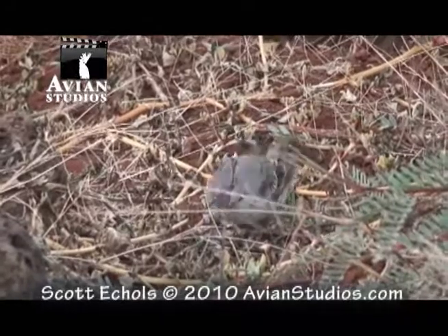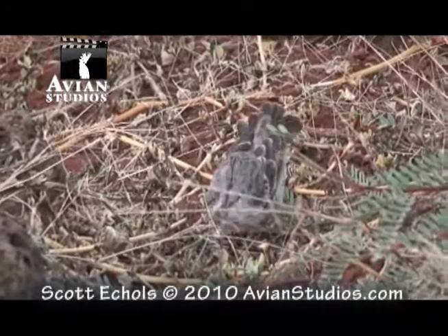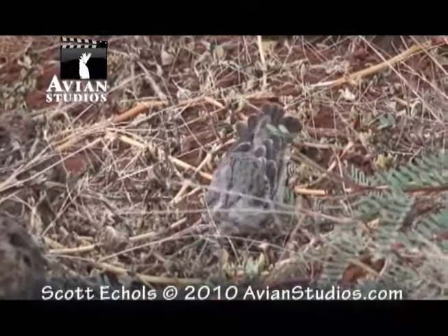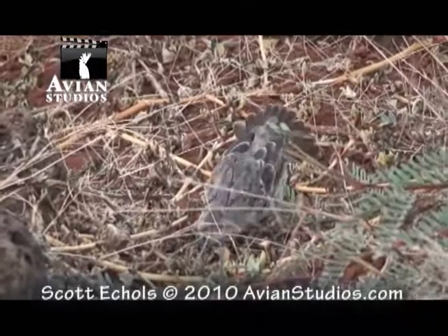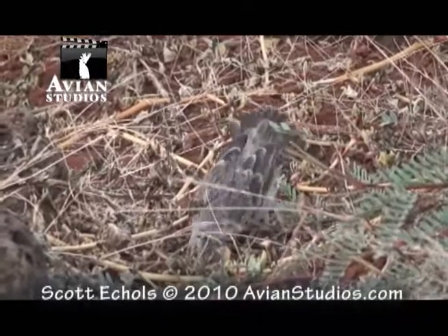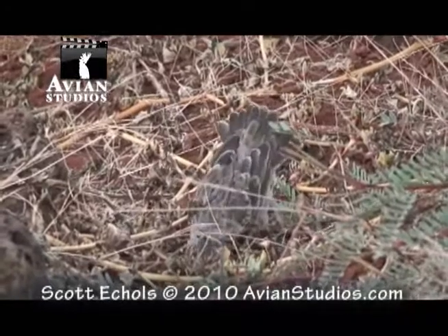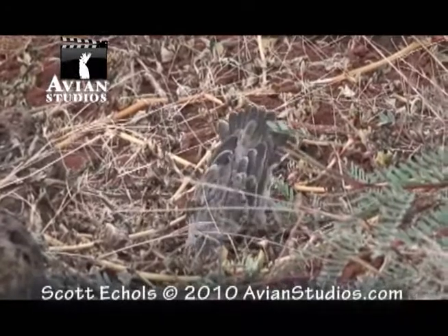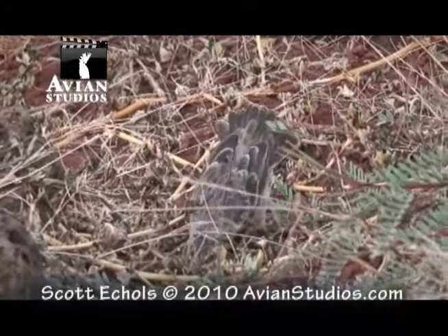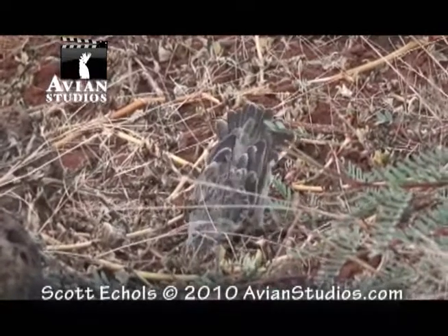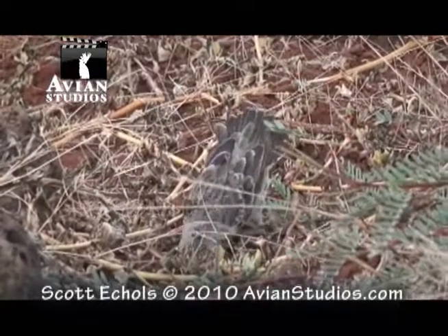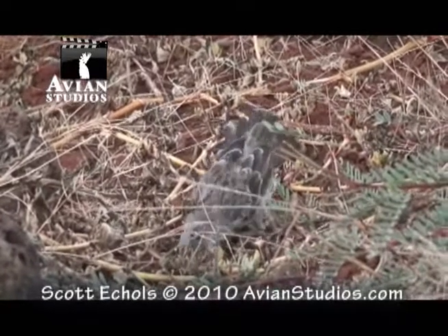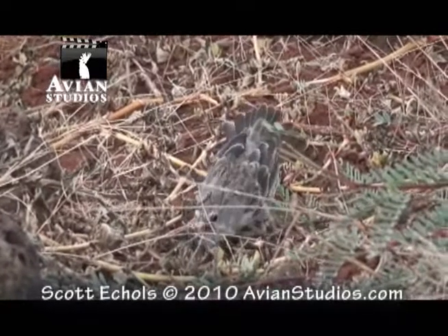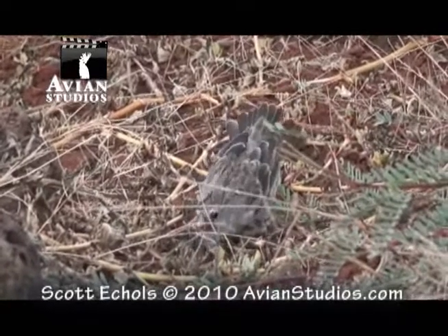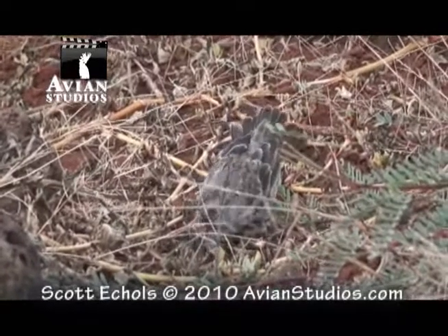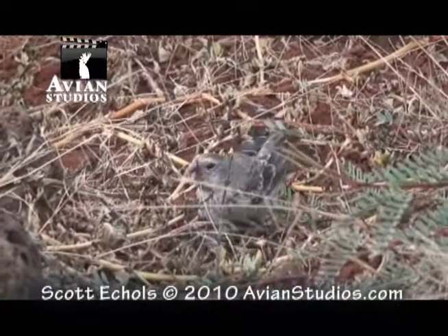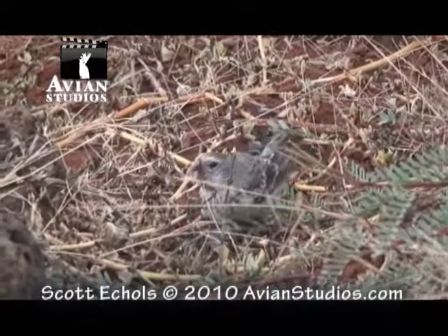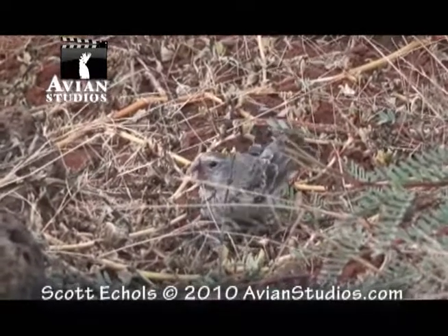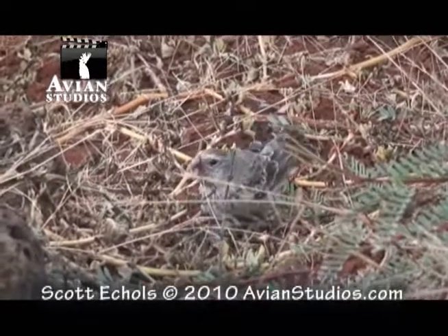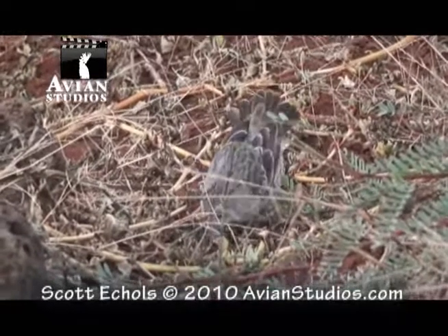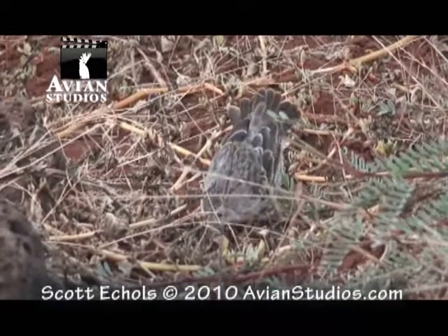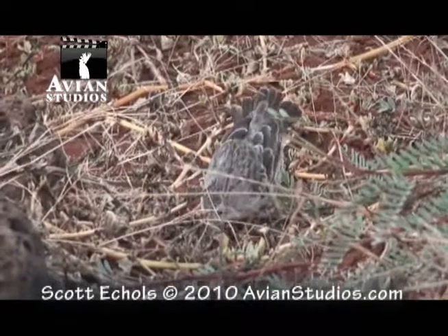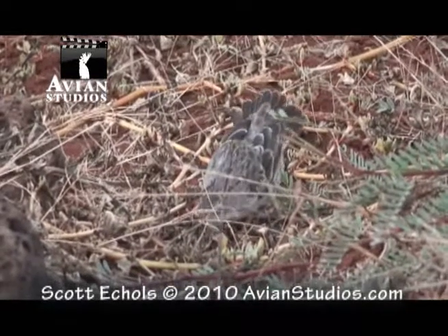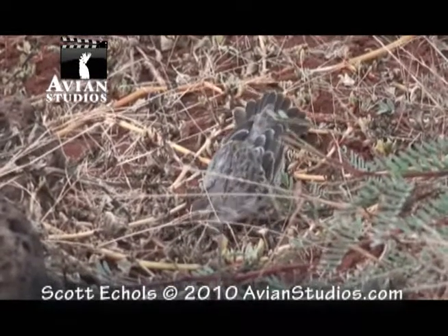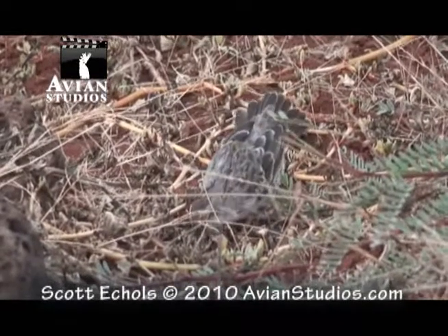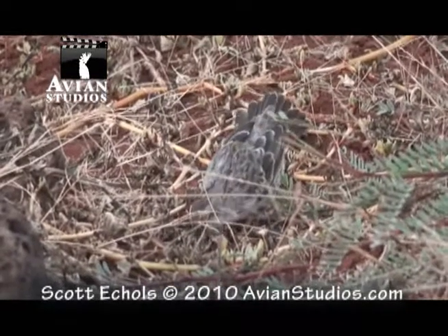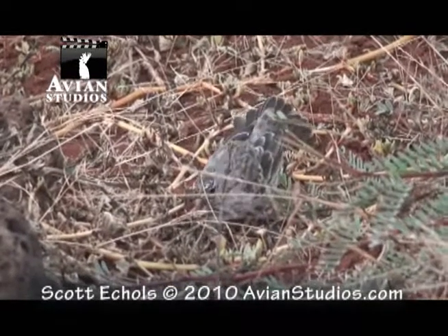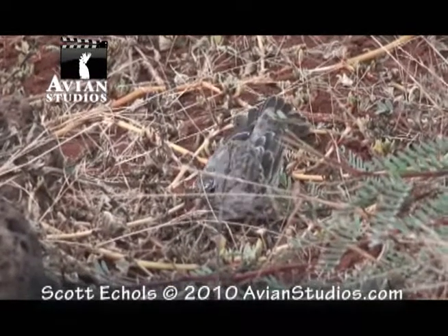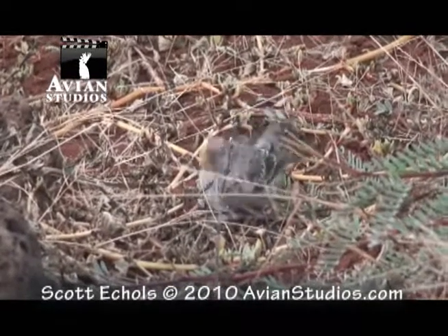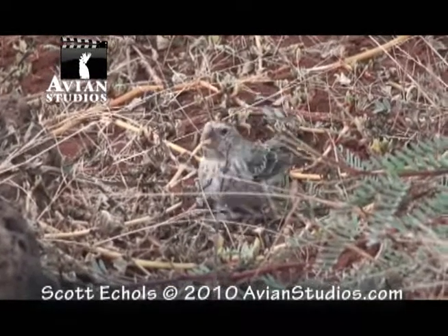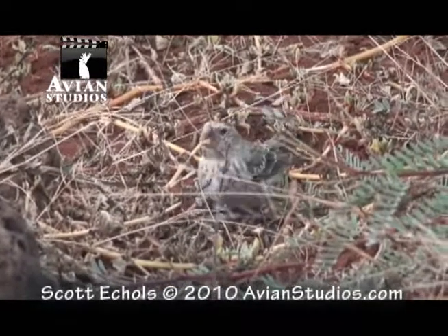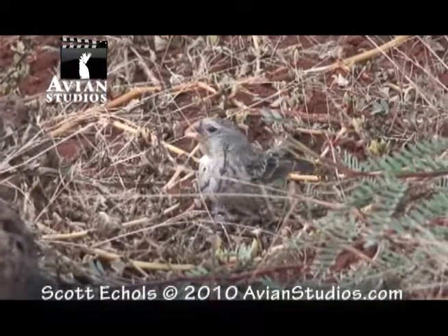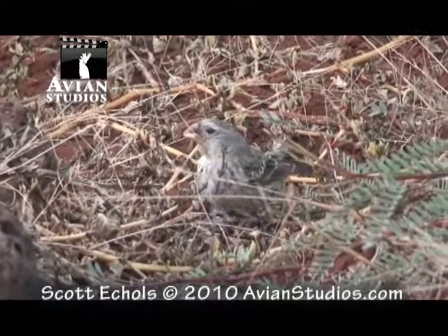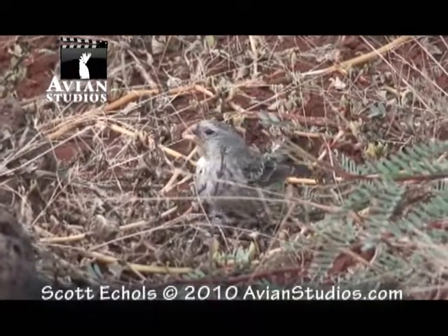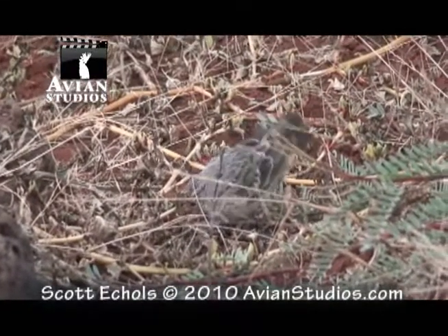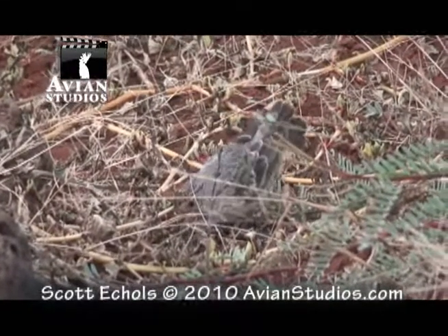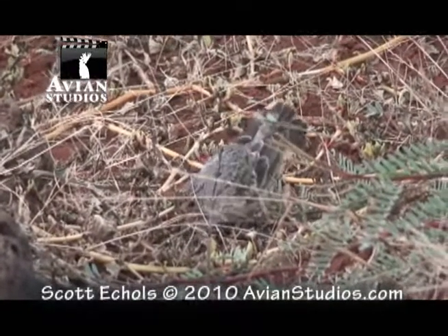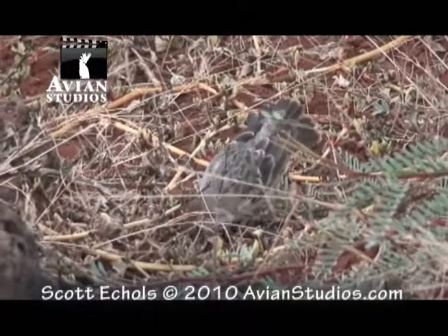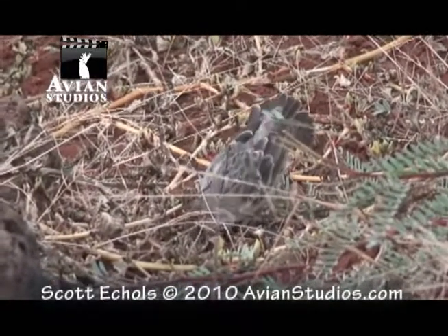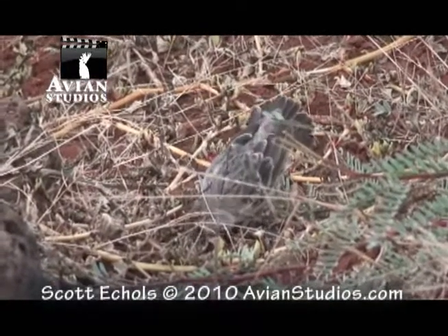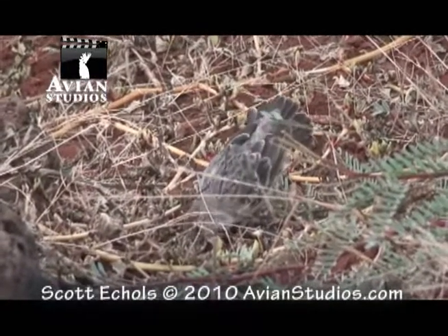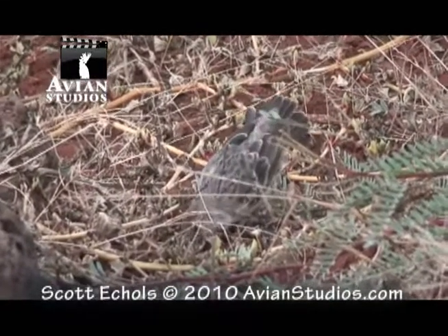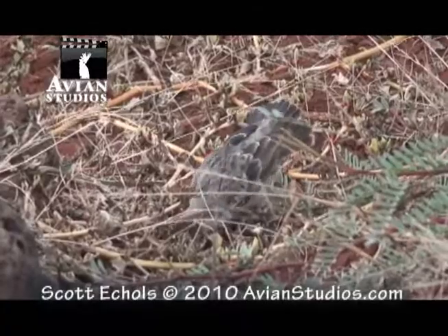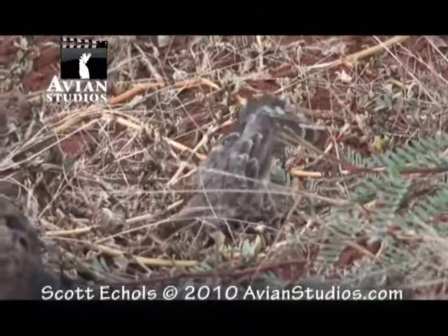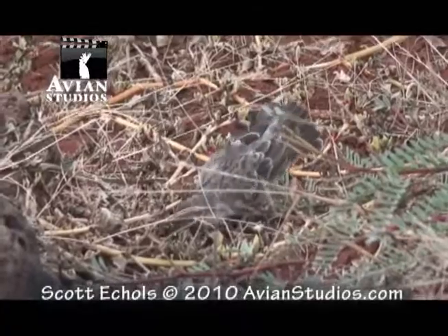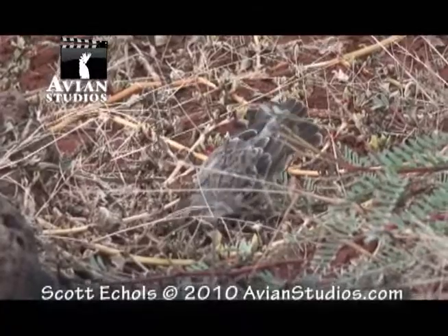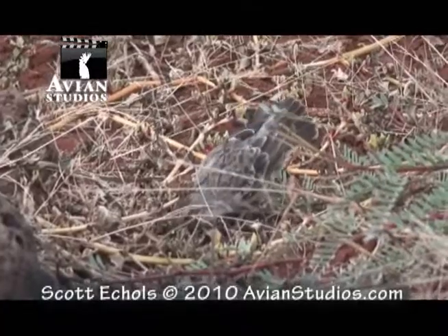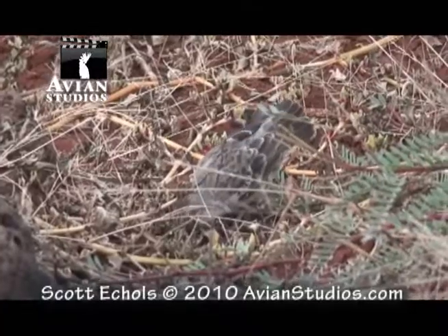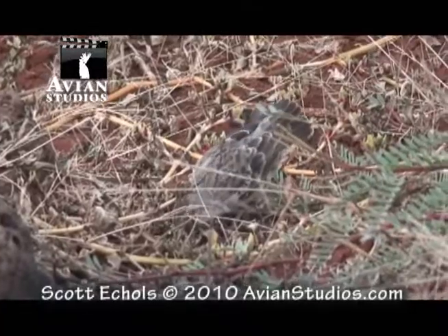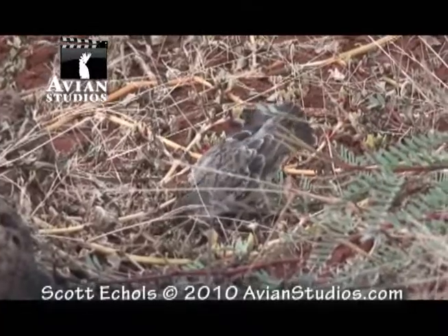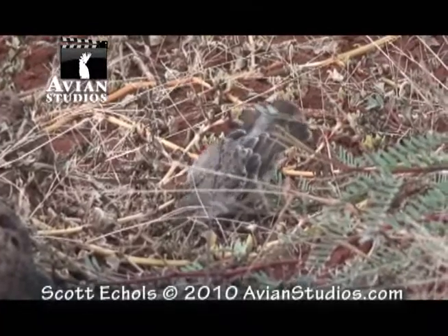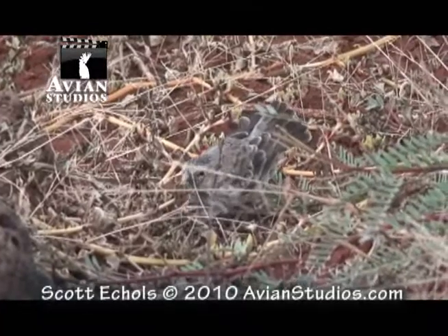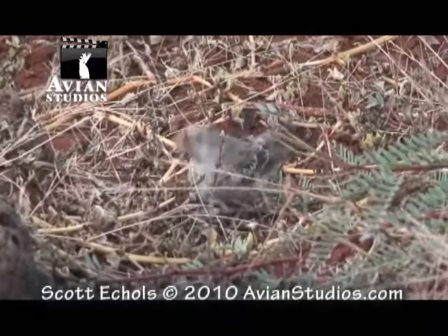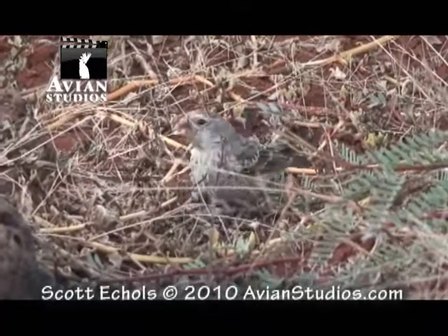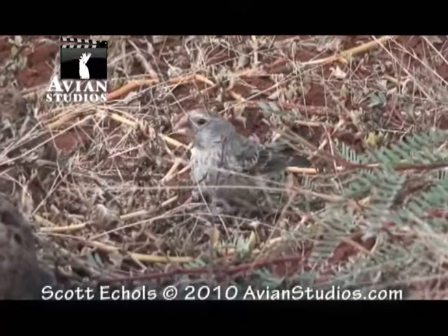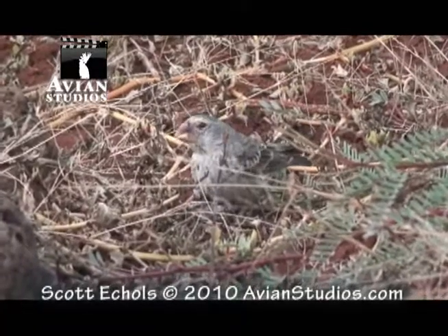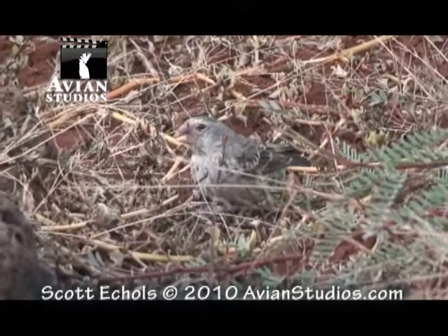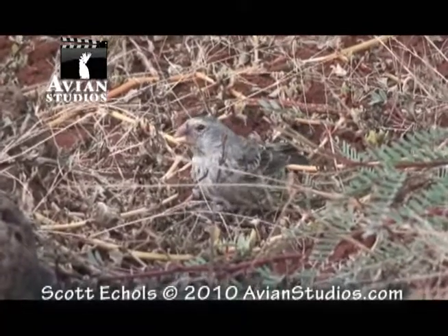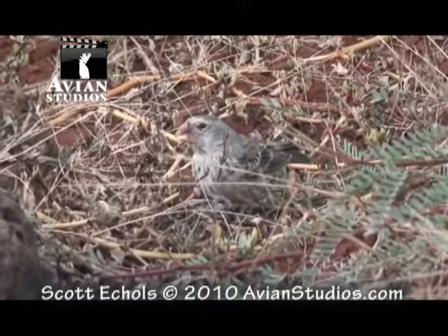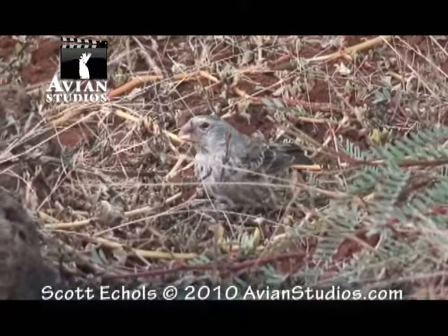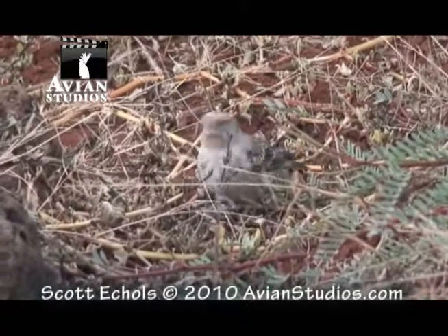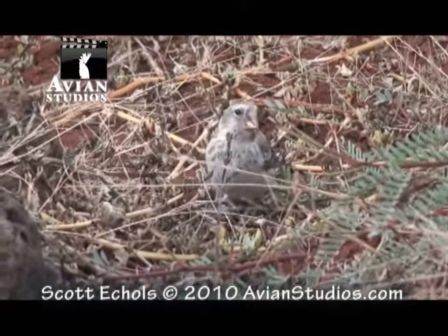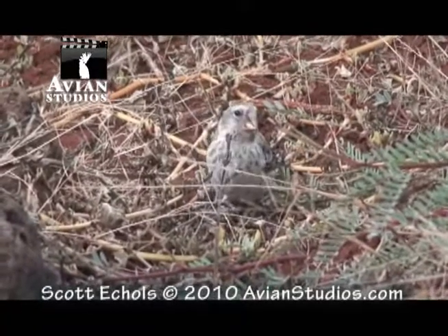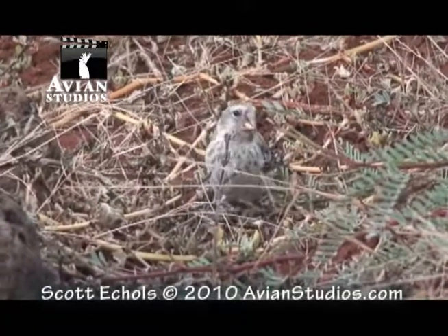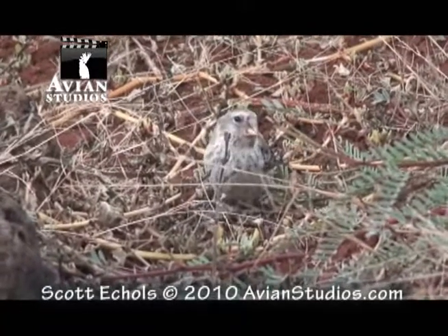Darwin's finches are best classified by the size and shapes of their beak, which has allowed the birds to become highly adapted to specific foods.